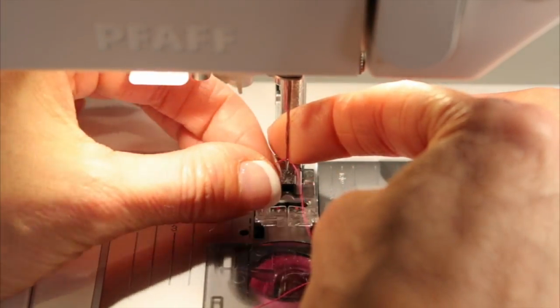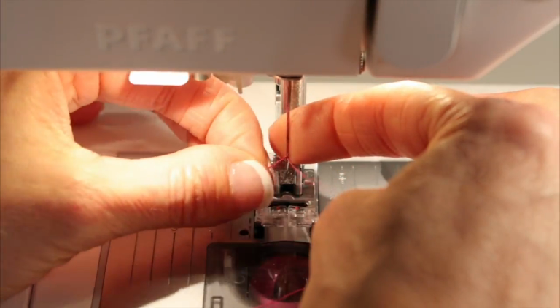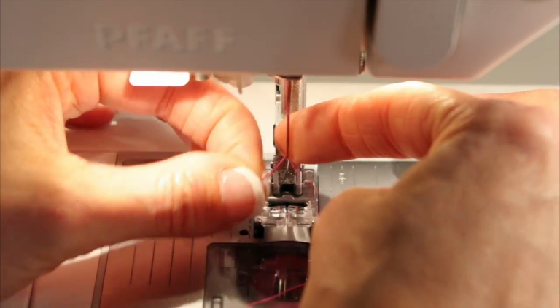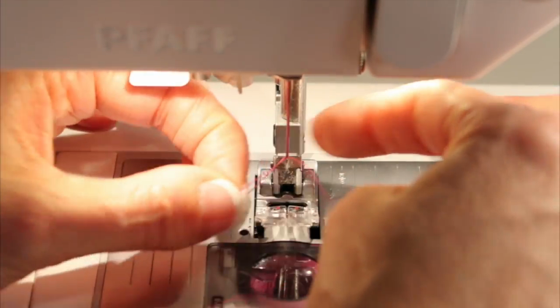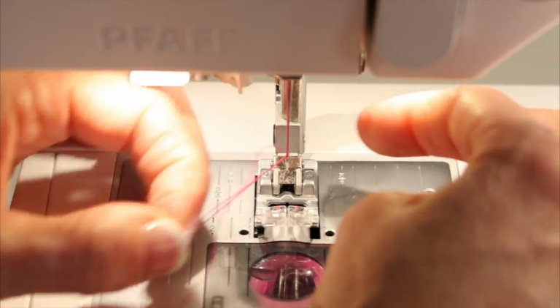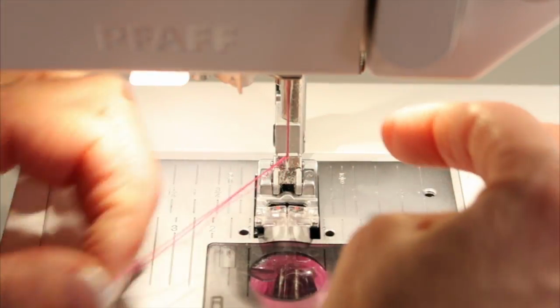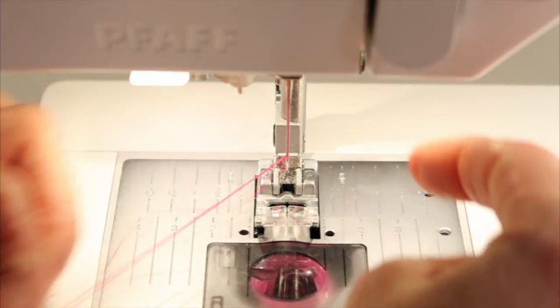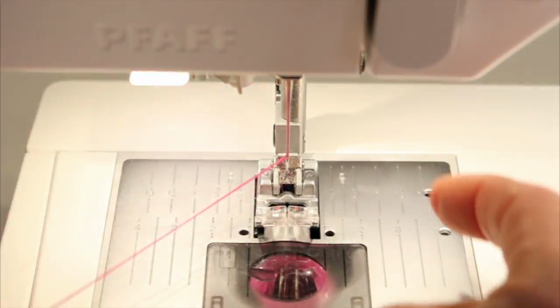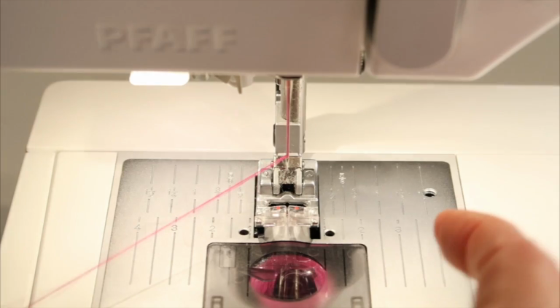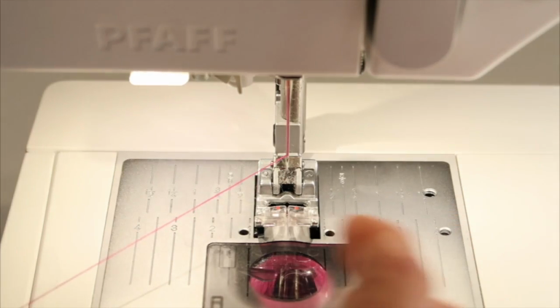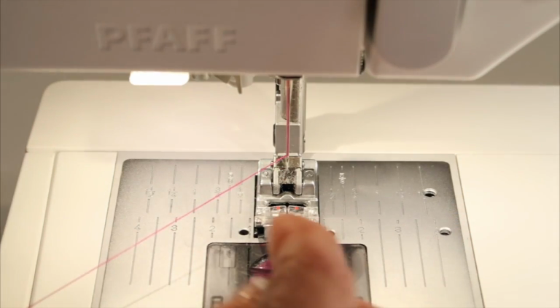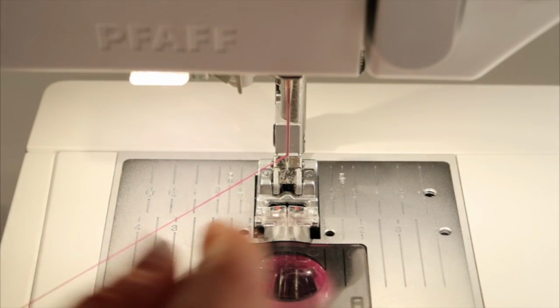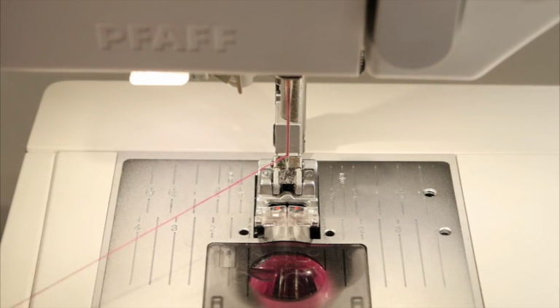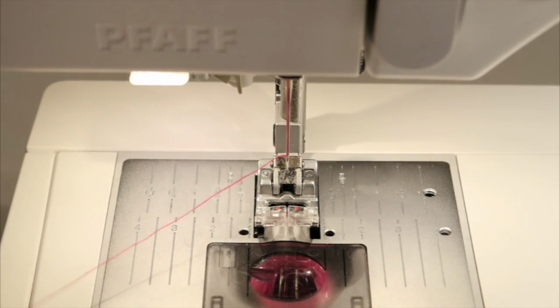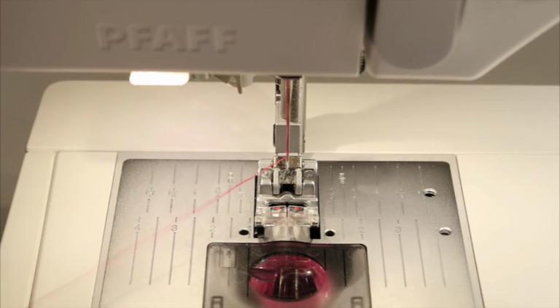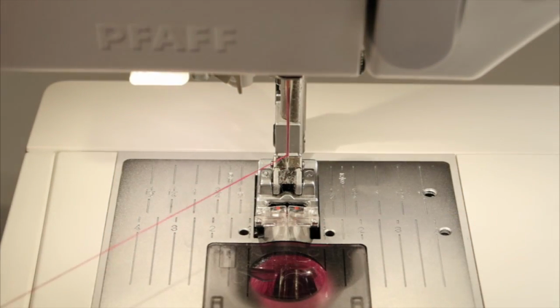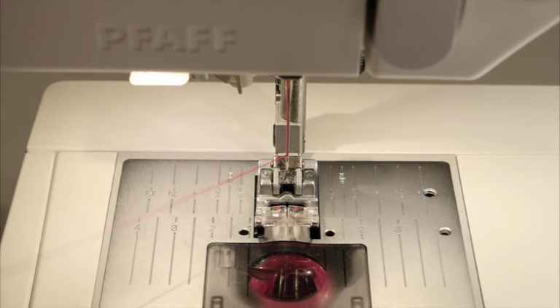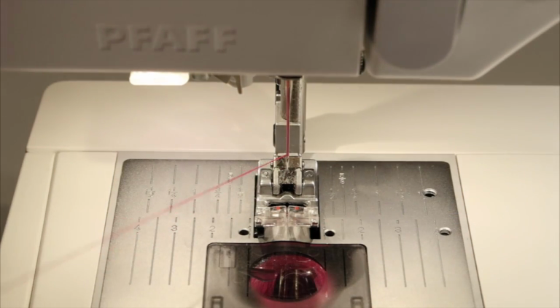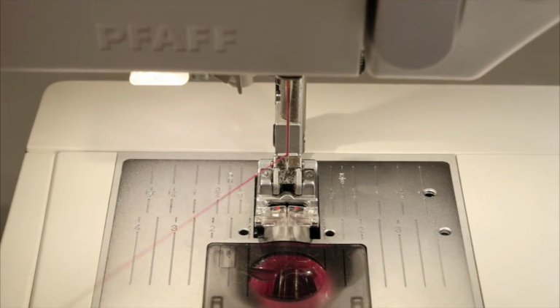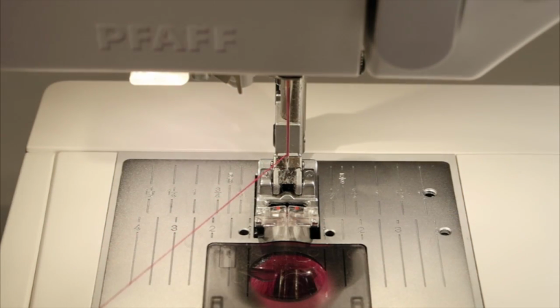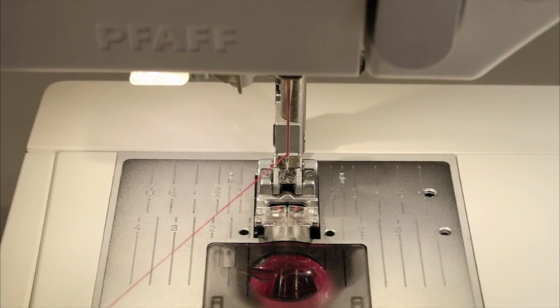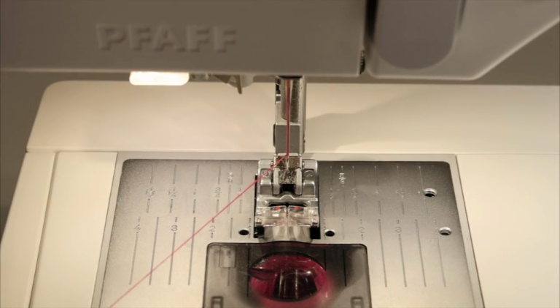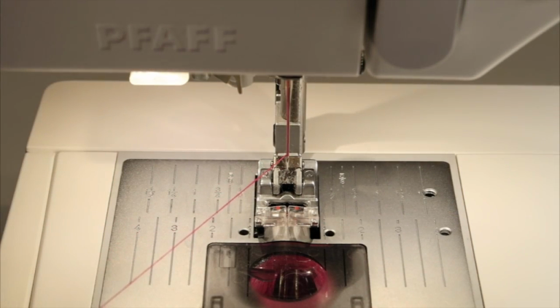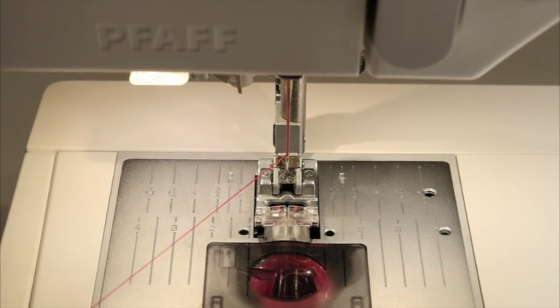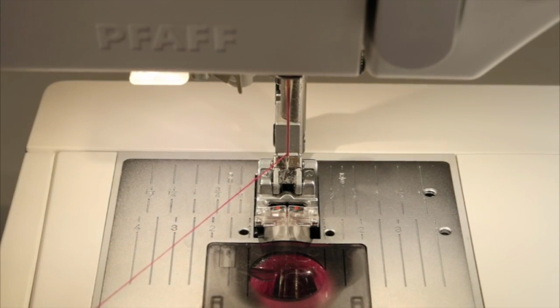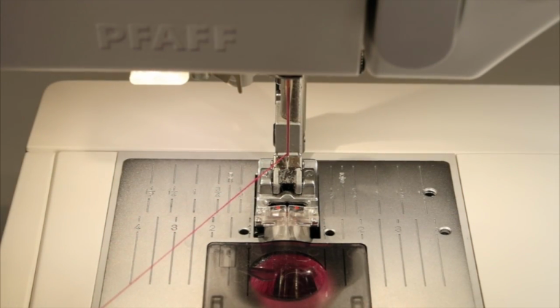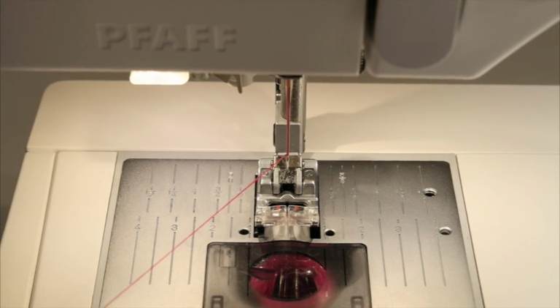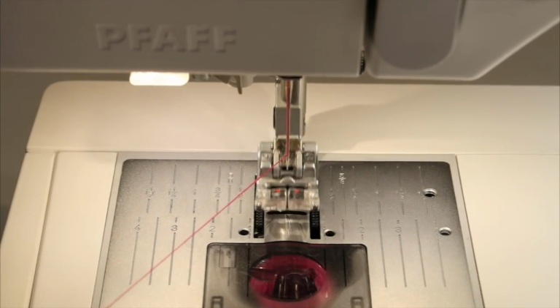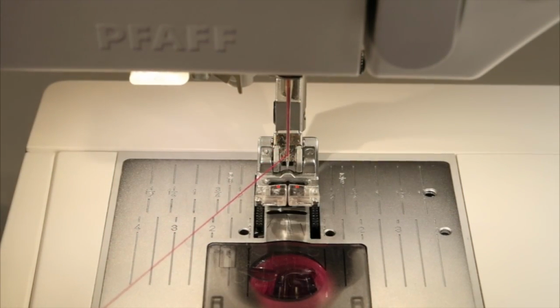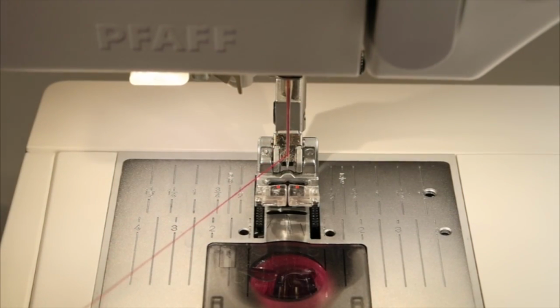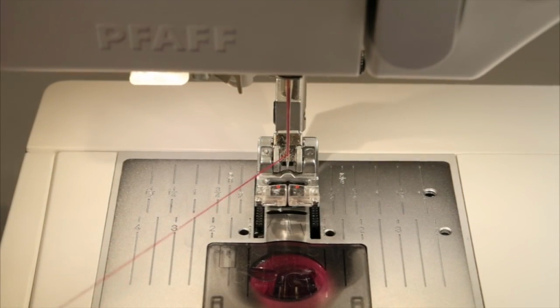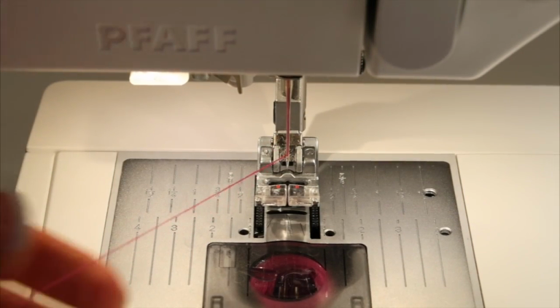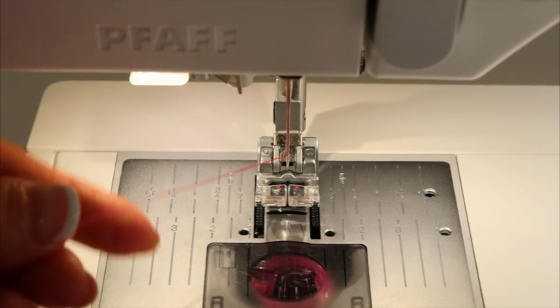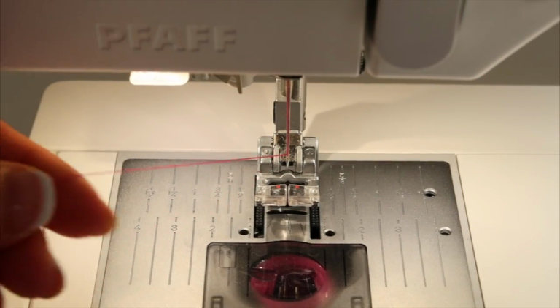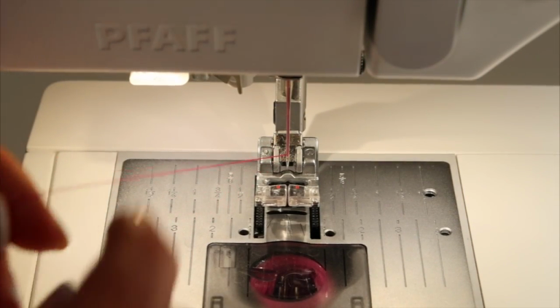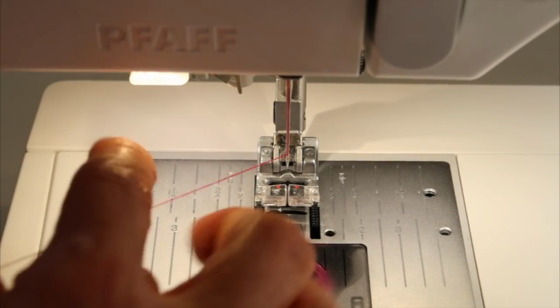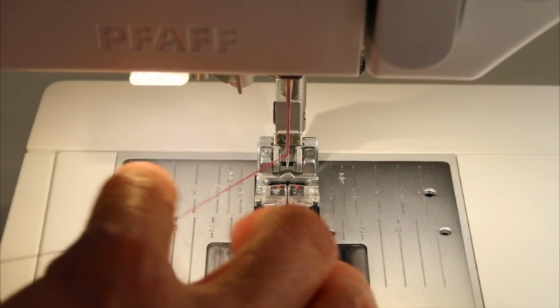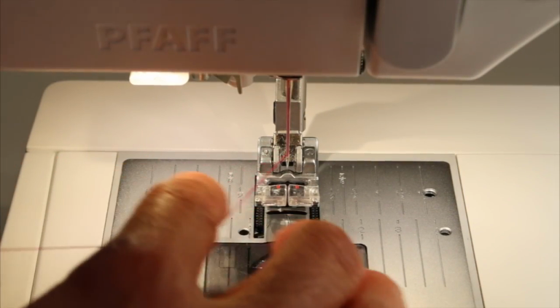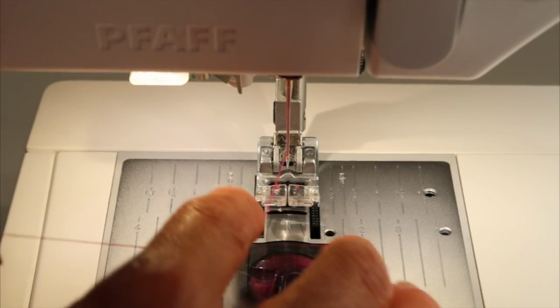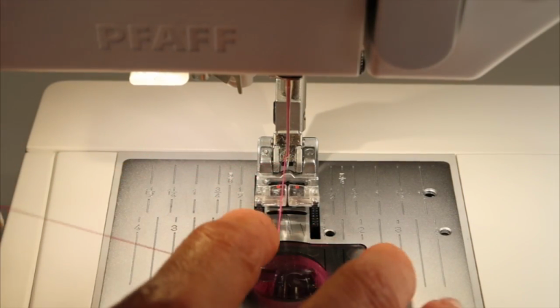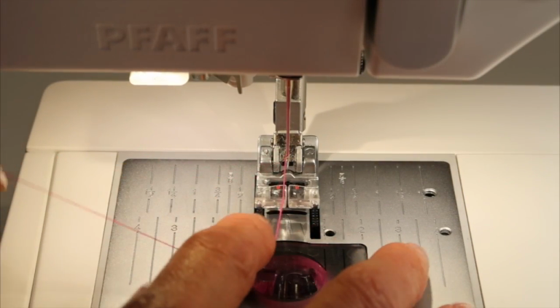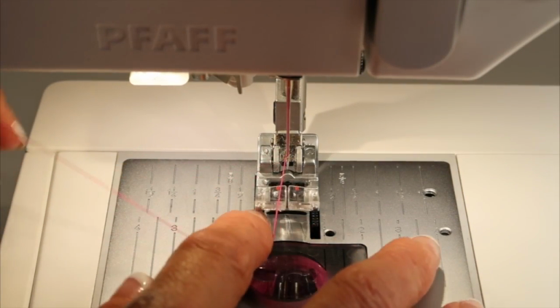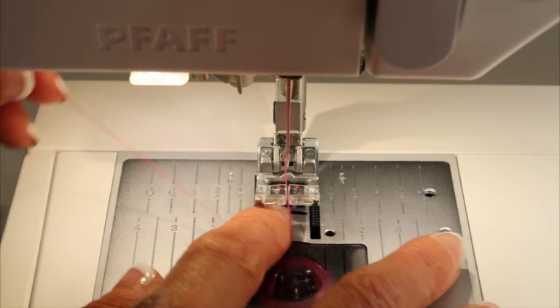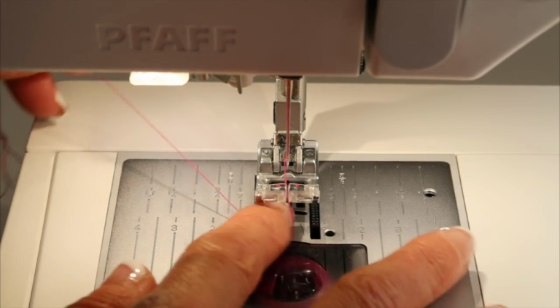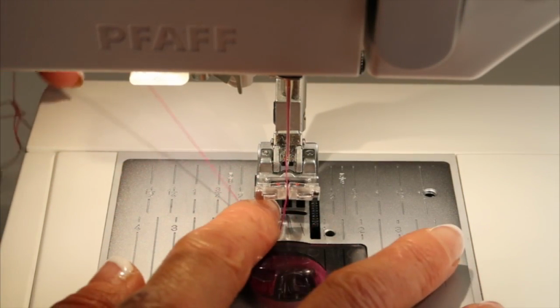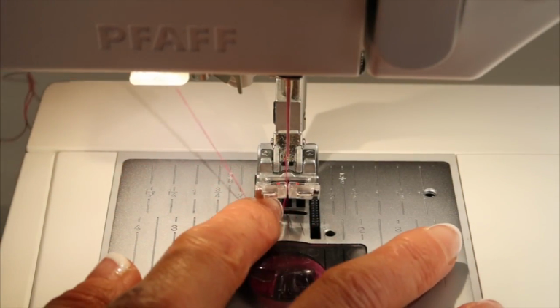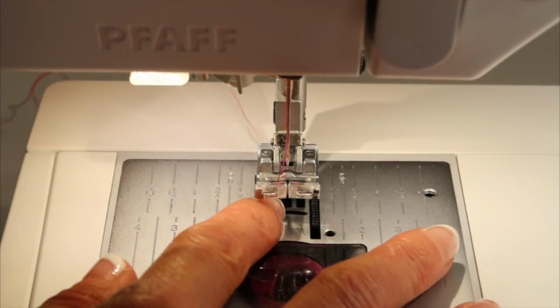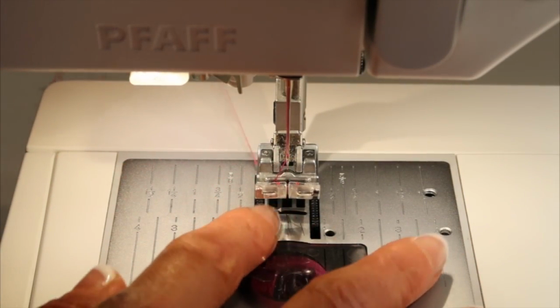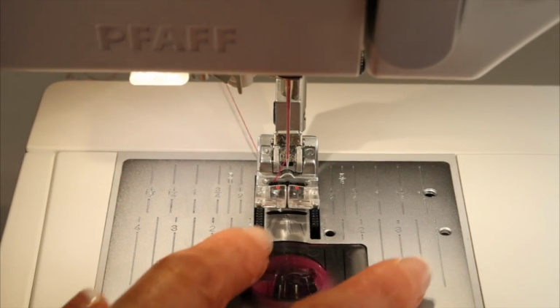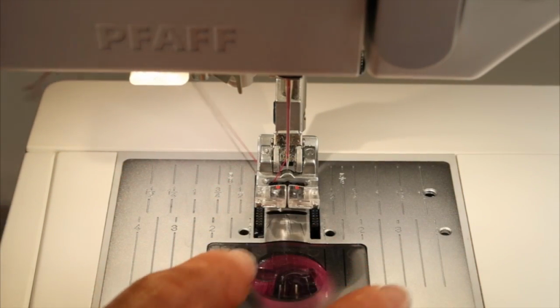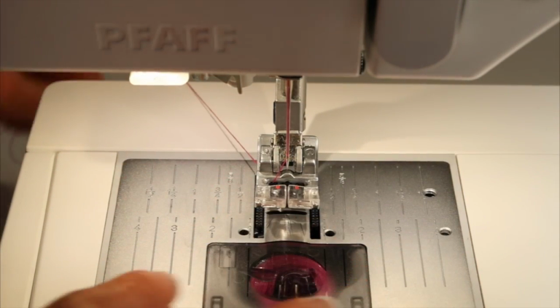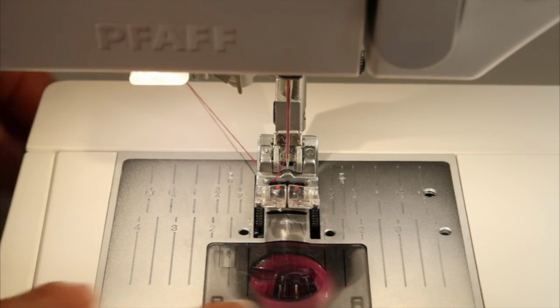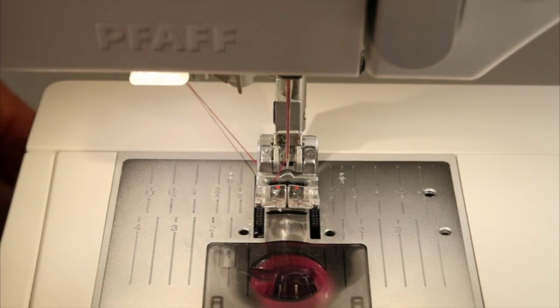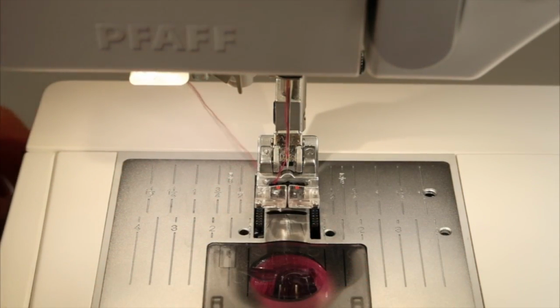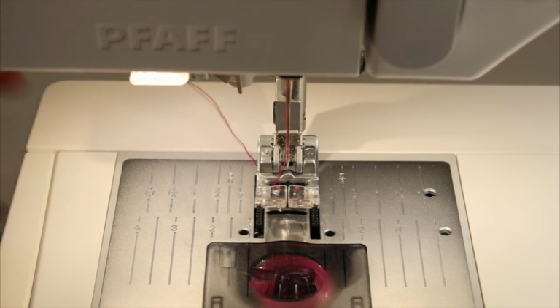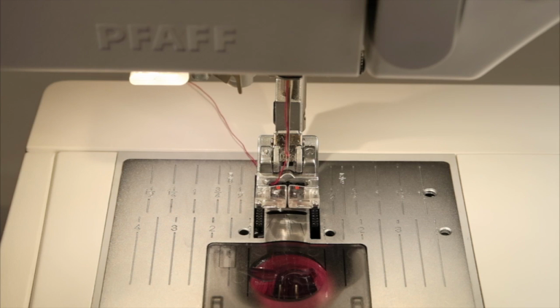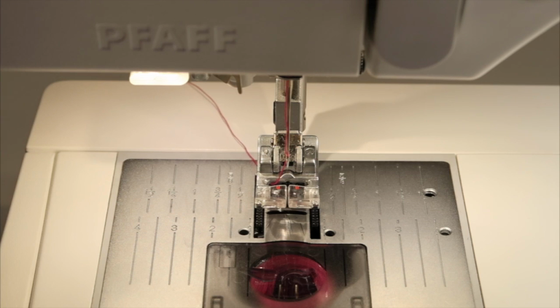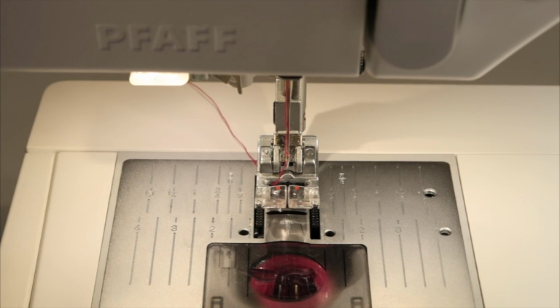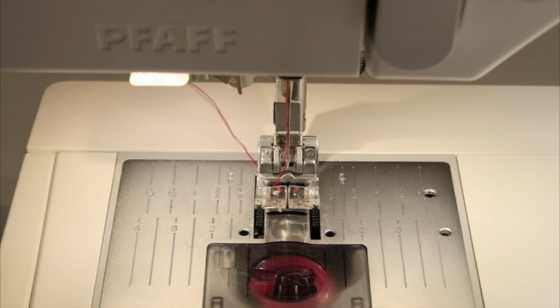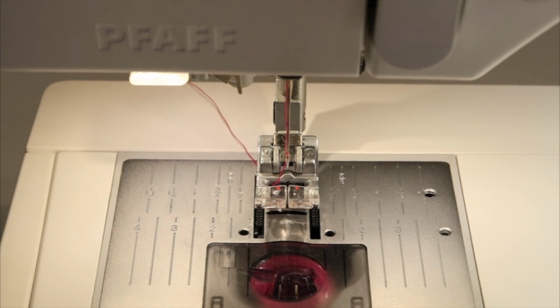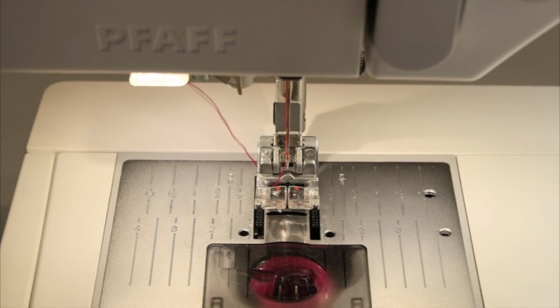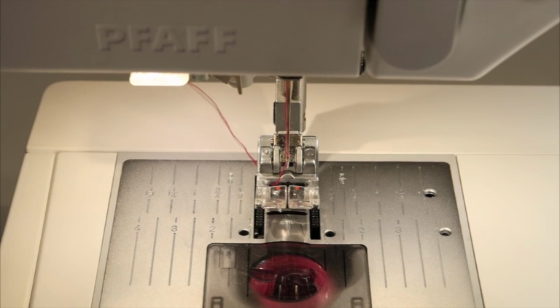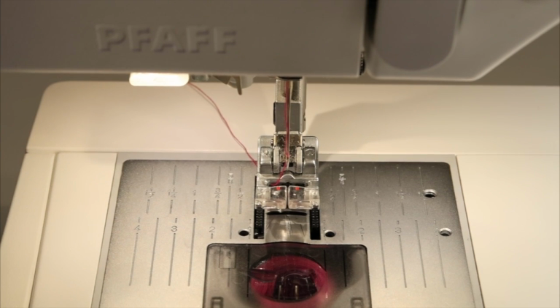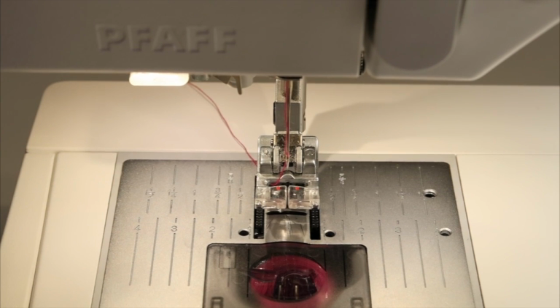Alright, so once the needle is threaded, I'm going to lift up my presser foot, slide the thread underneath the foot, and you're ready to sew.